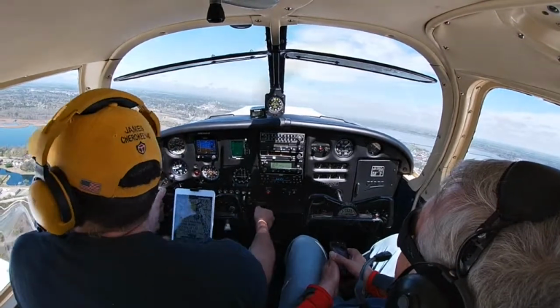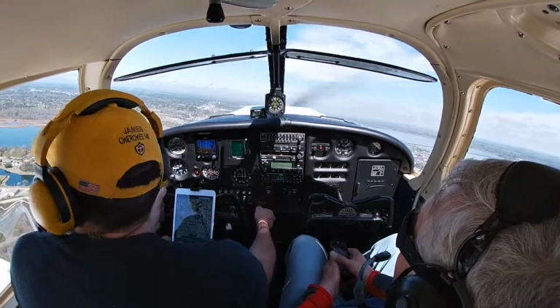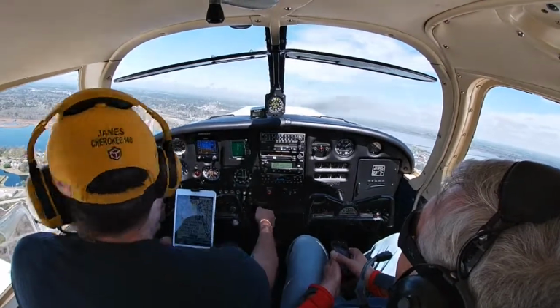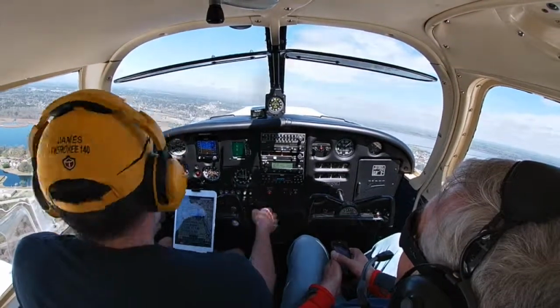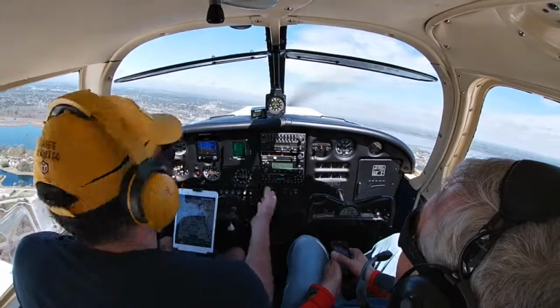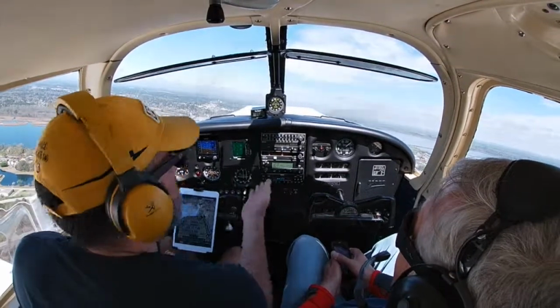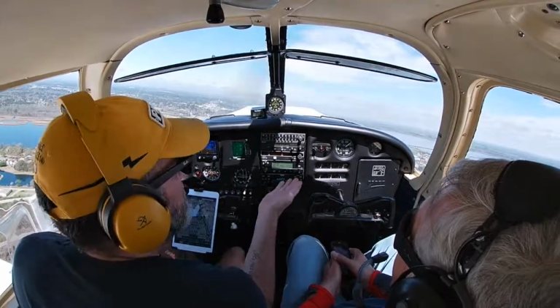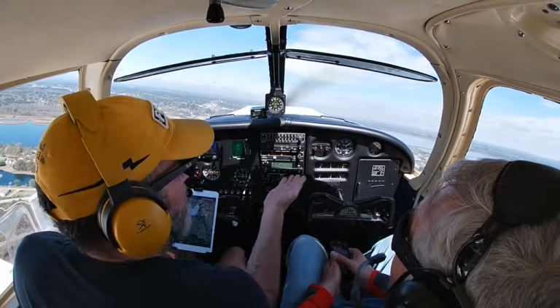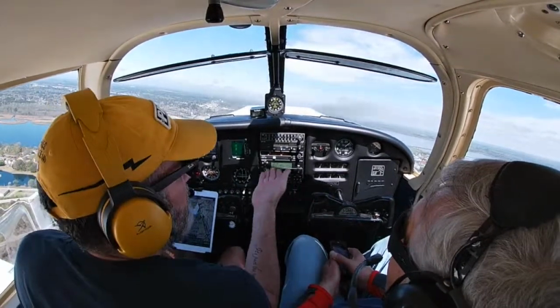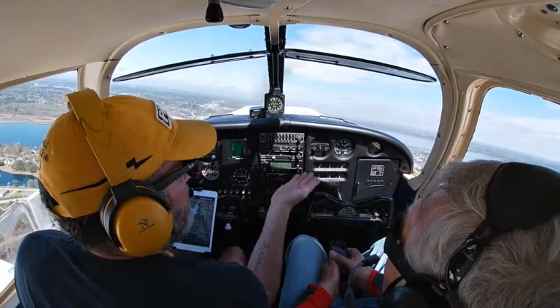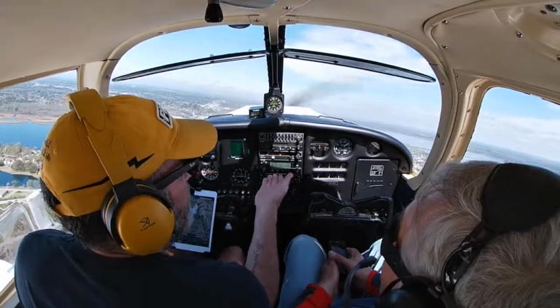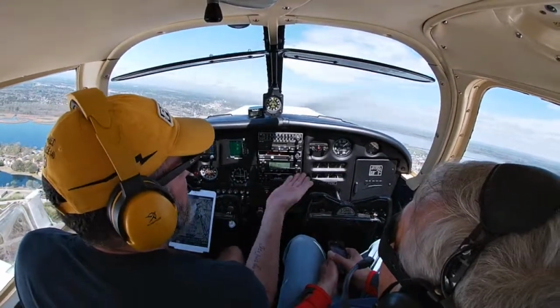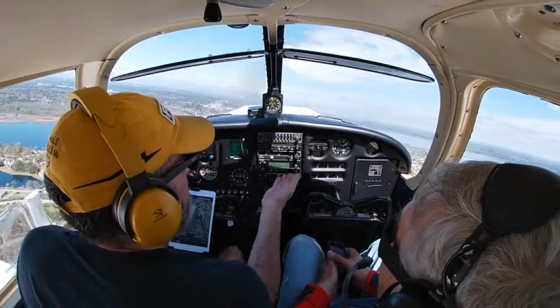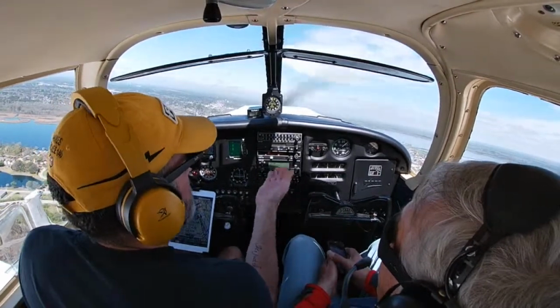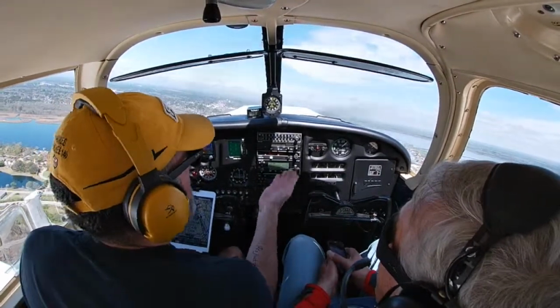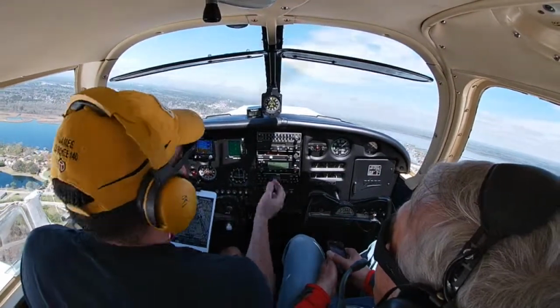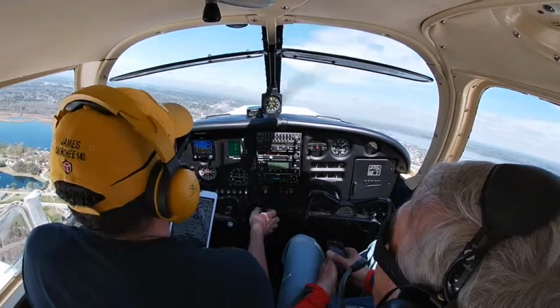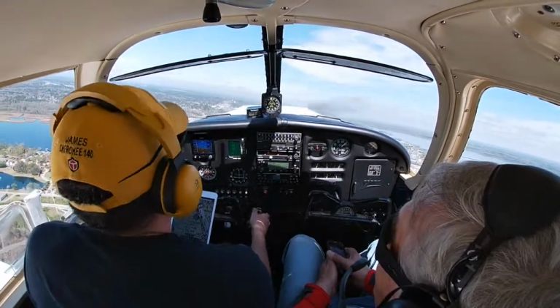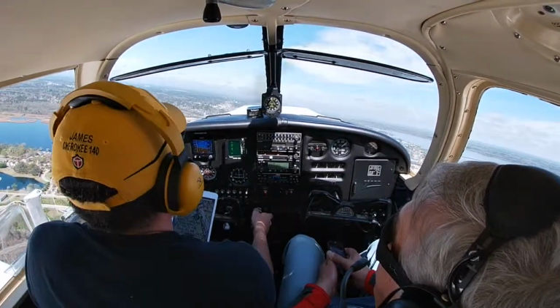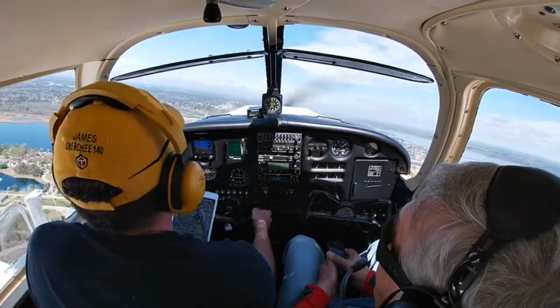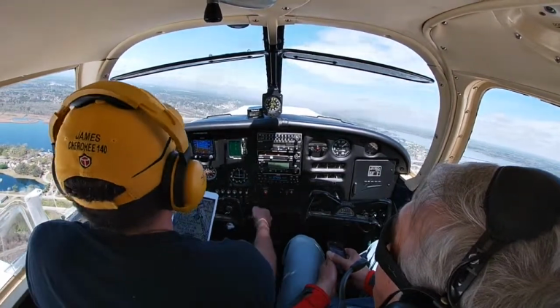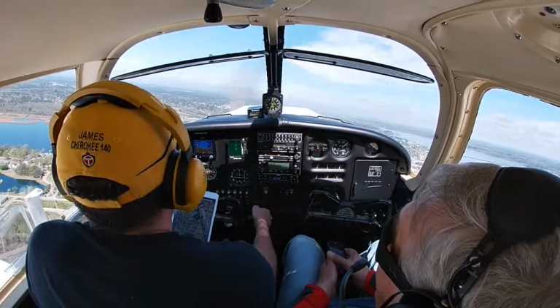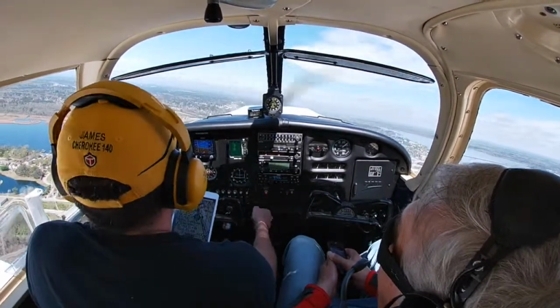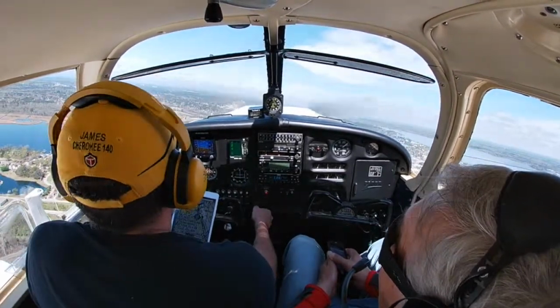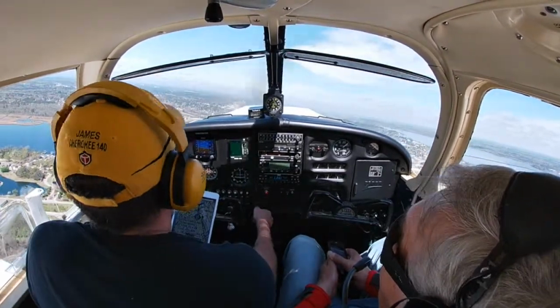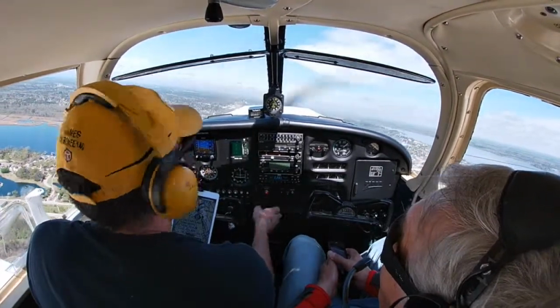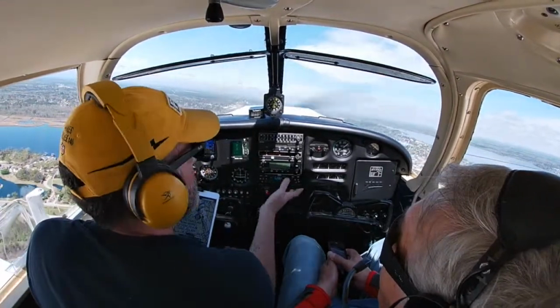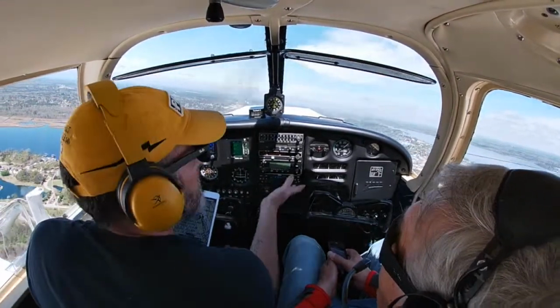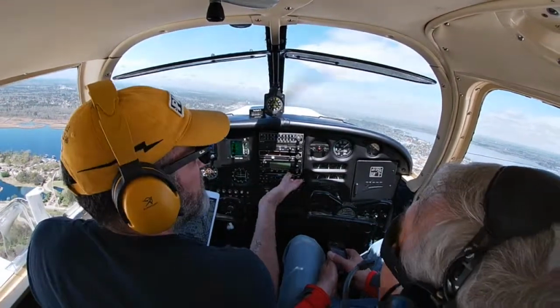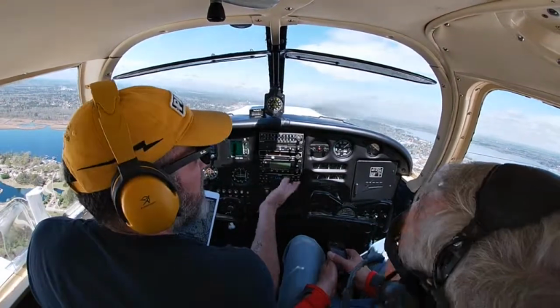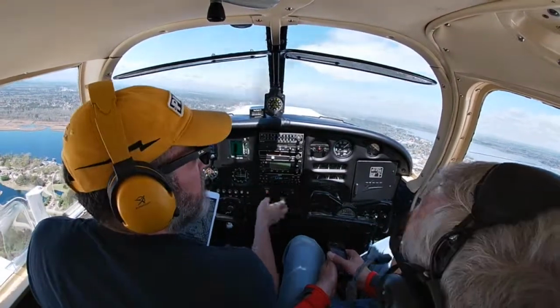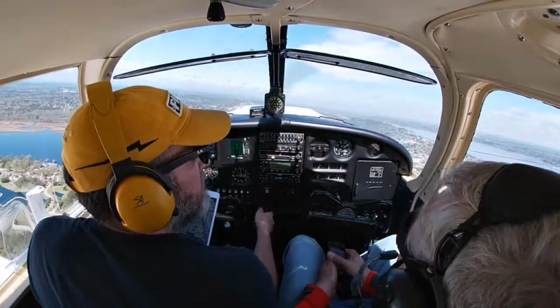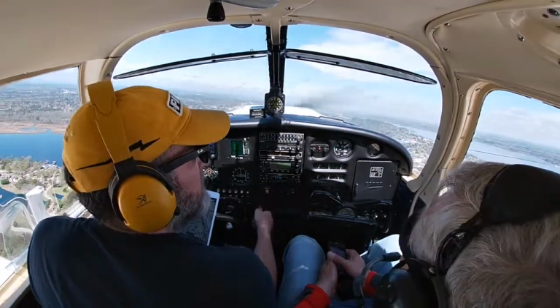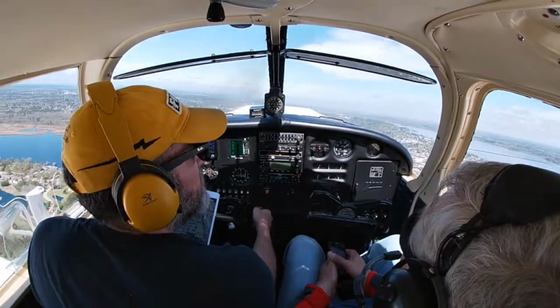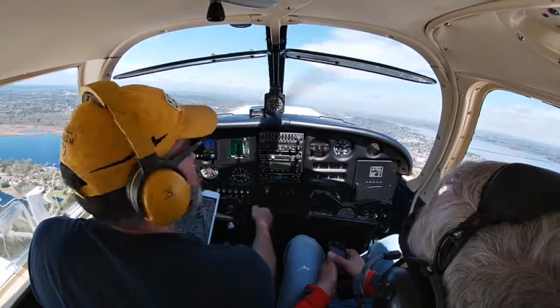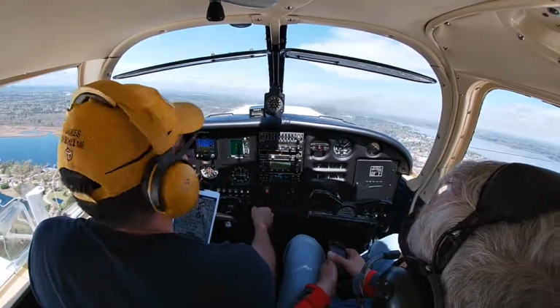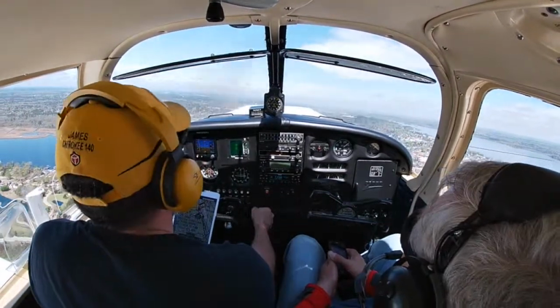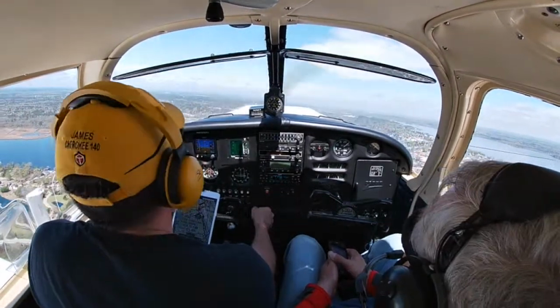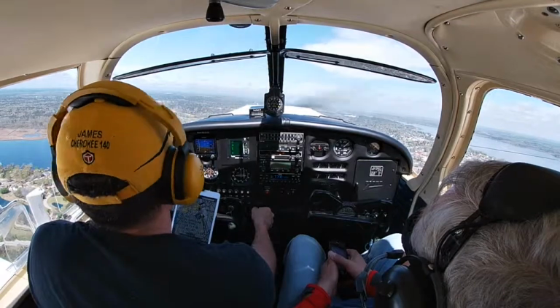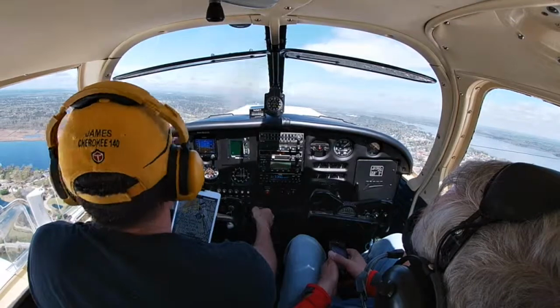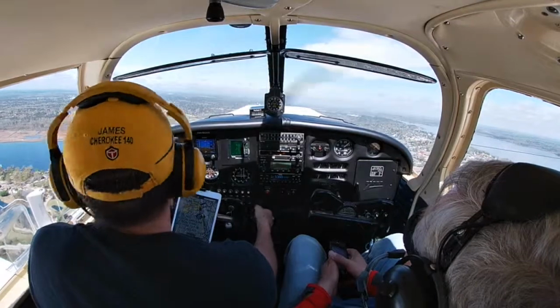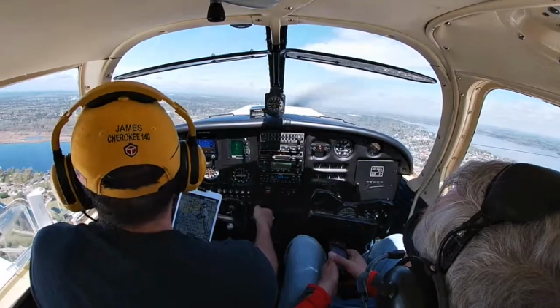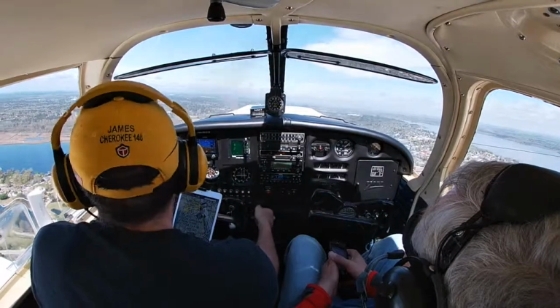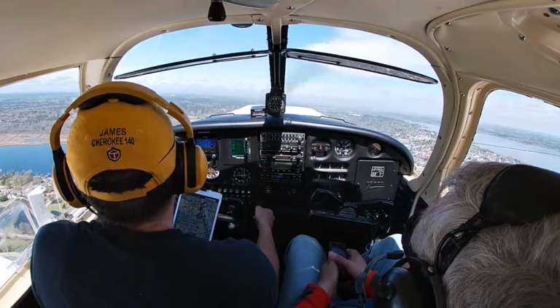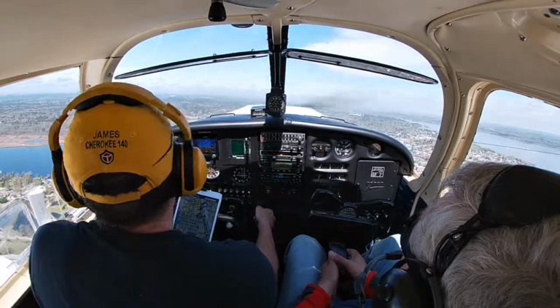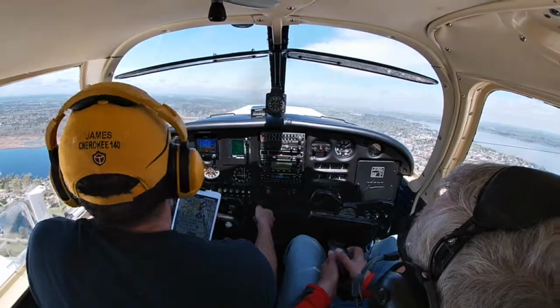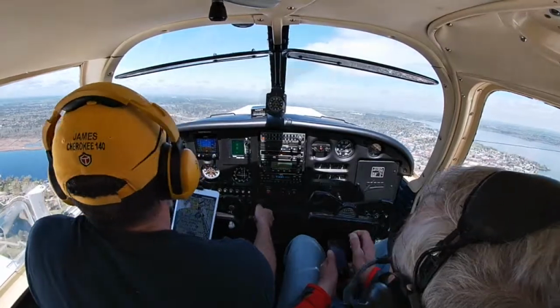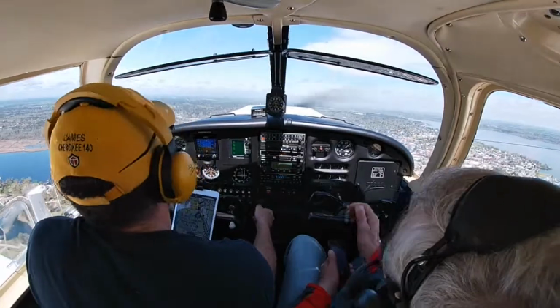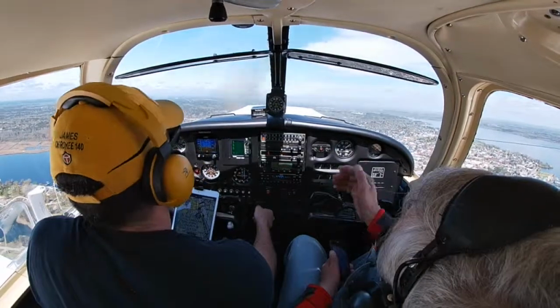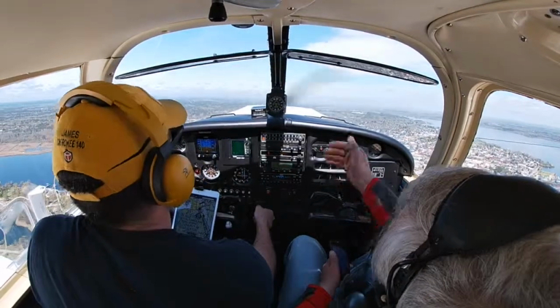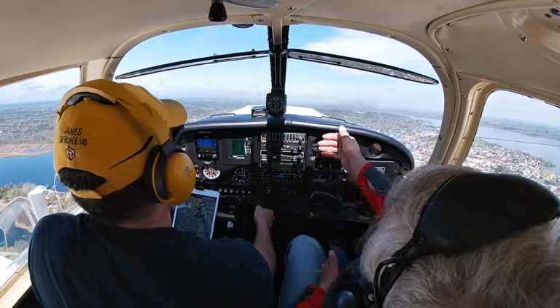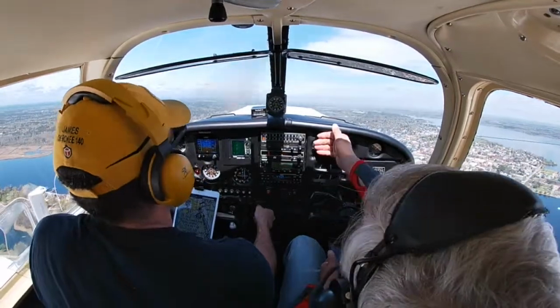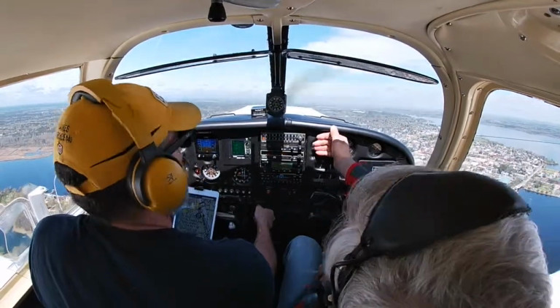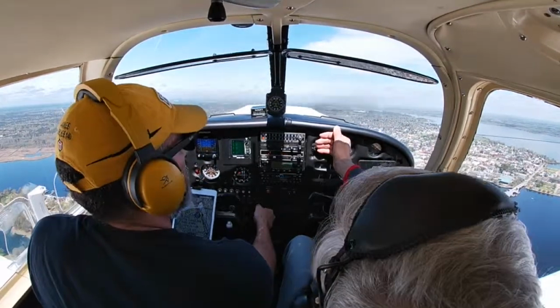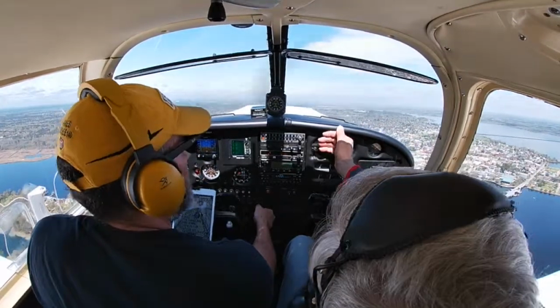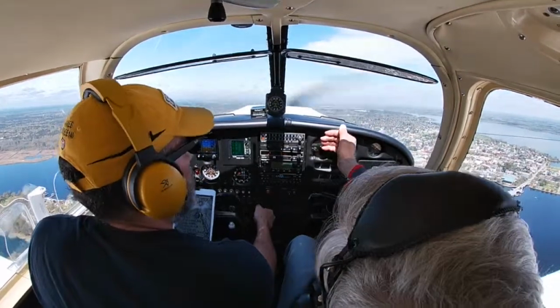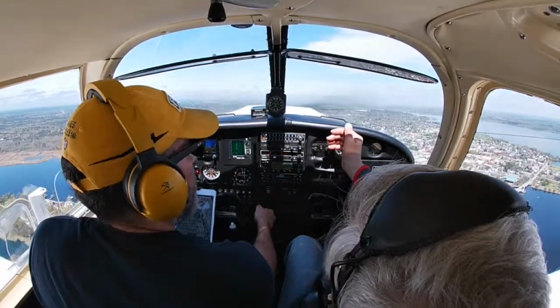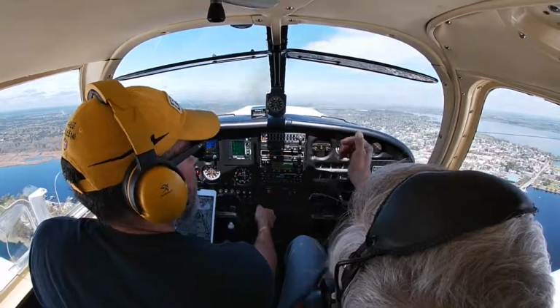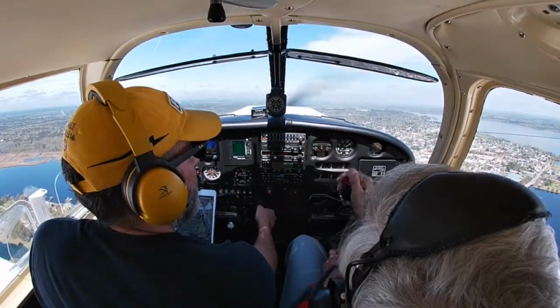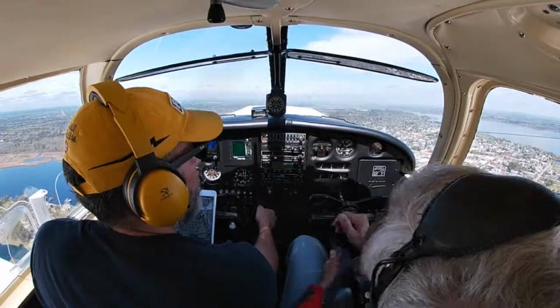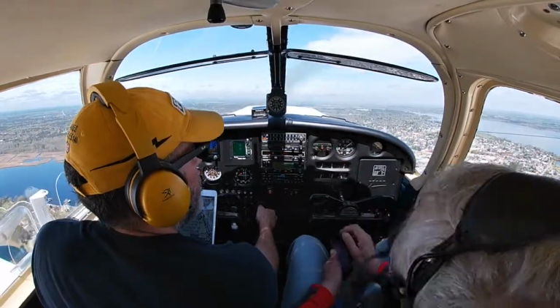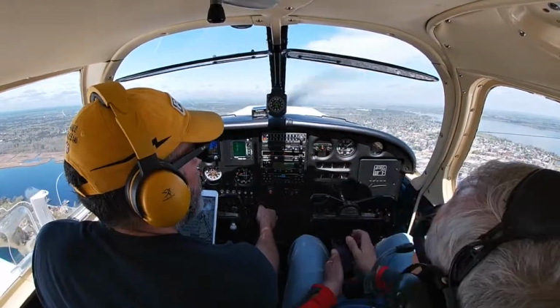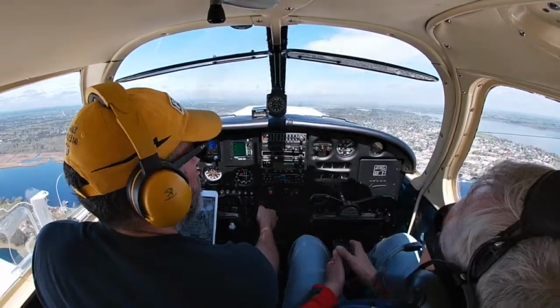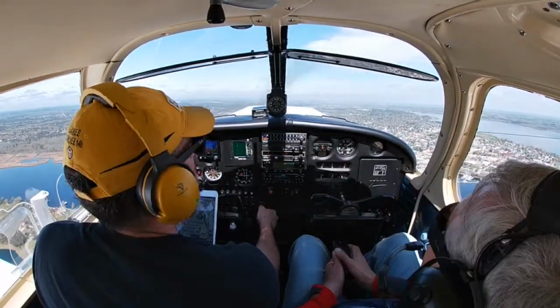You always have to be doing something — you always have to be checking to make sure that nothing's going wrong, because things can get away from you really quick.